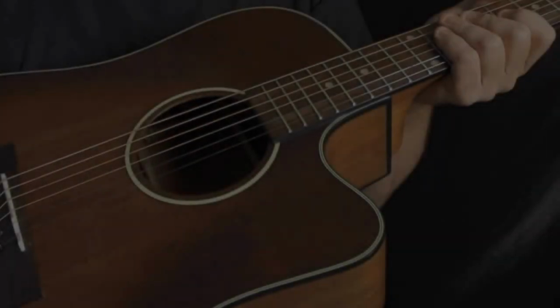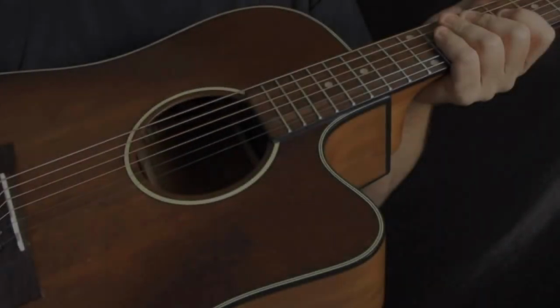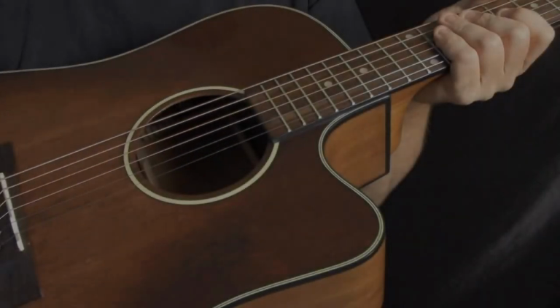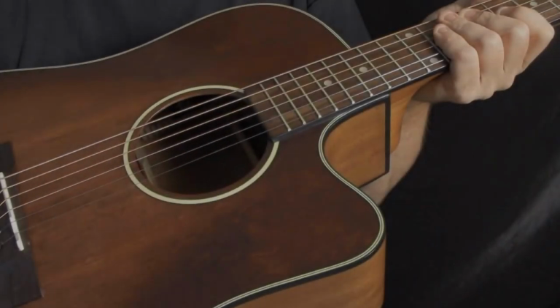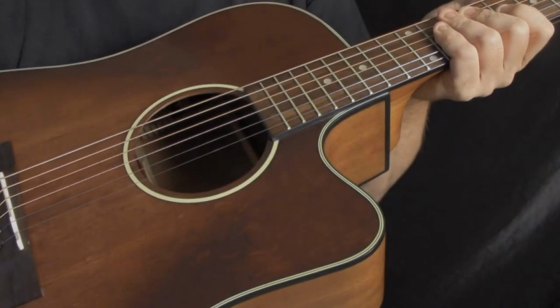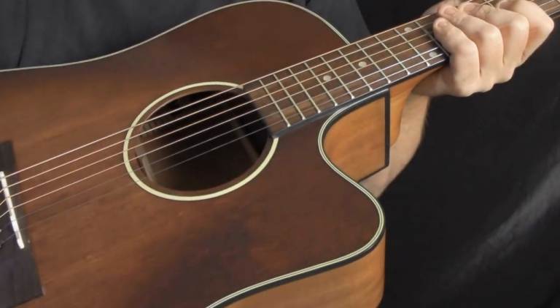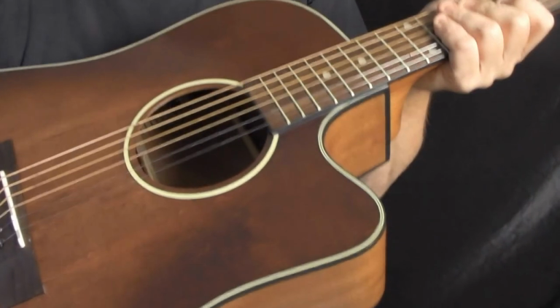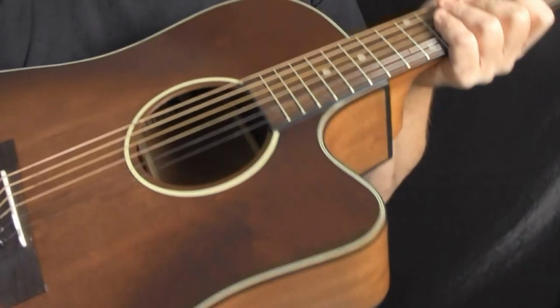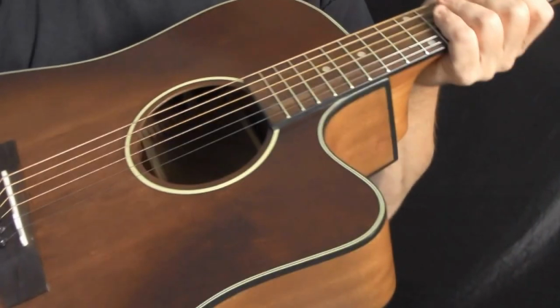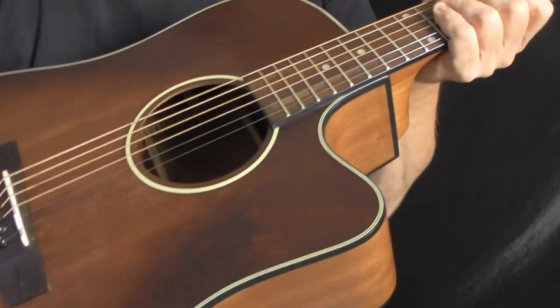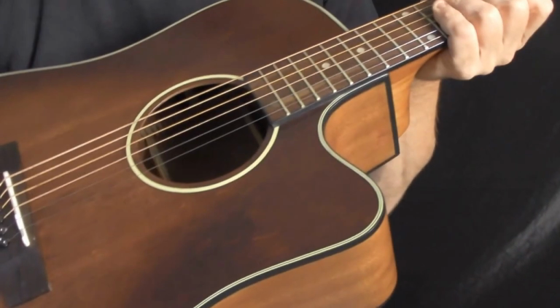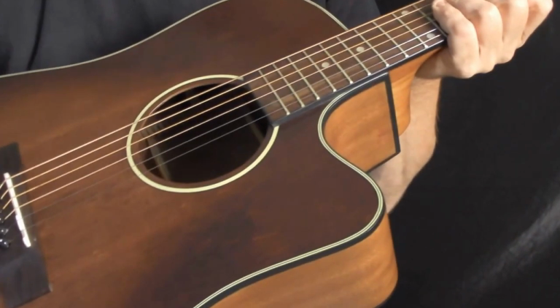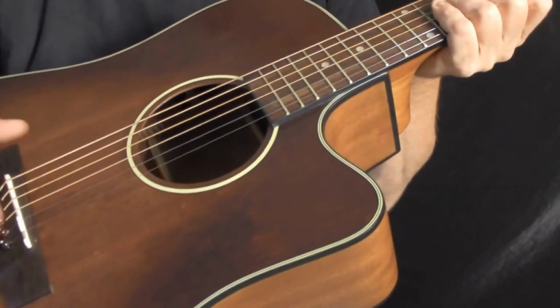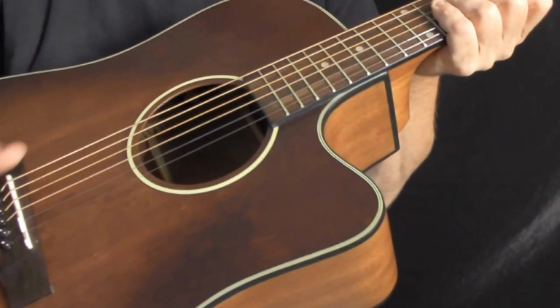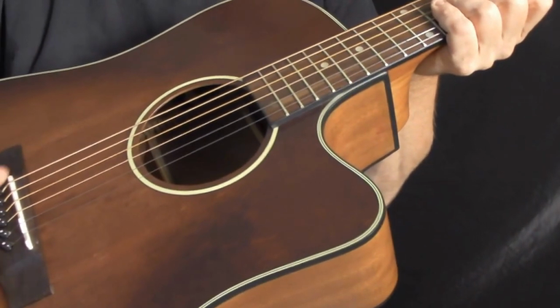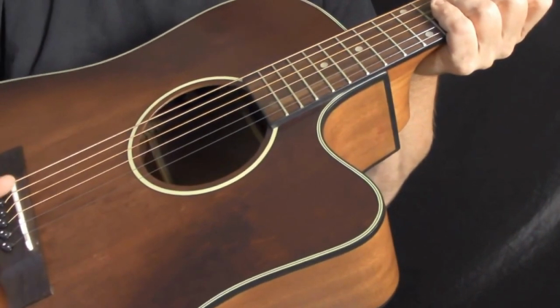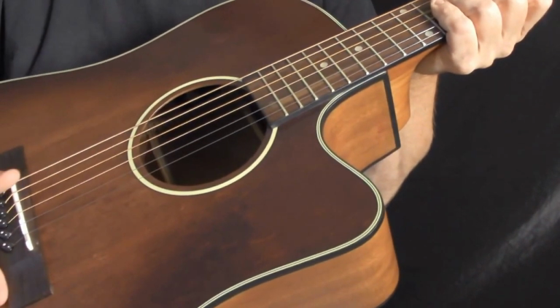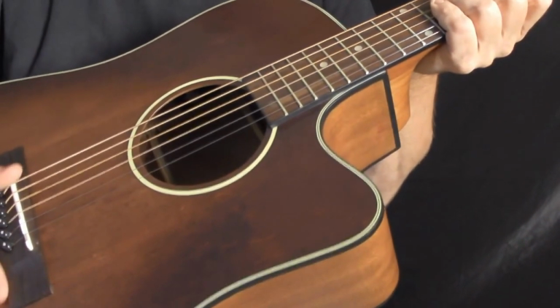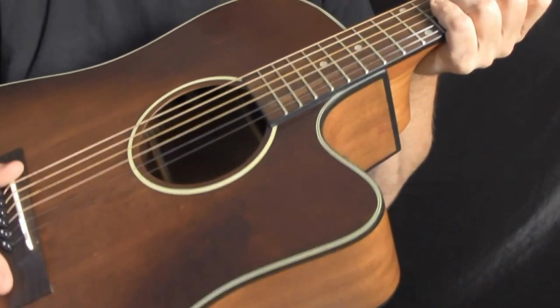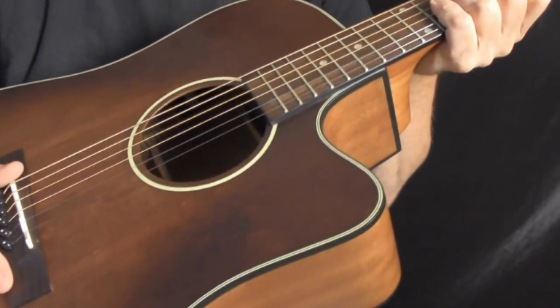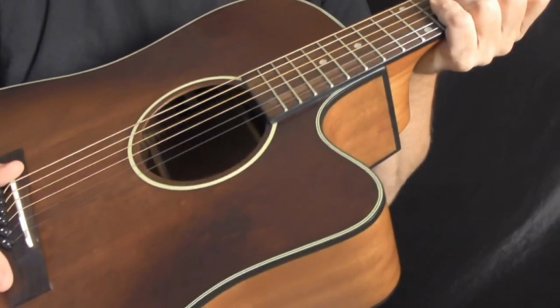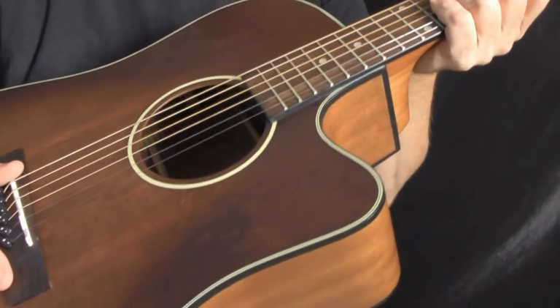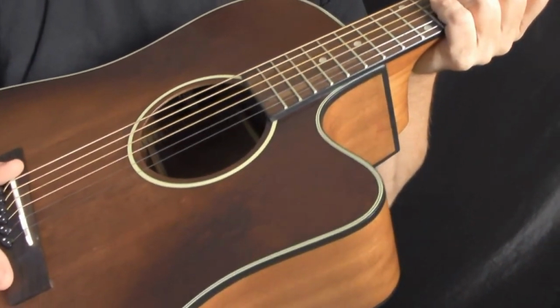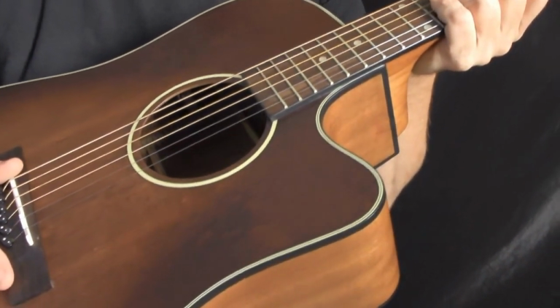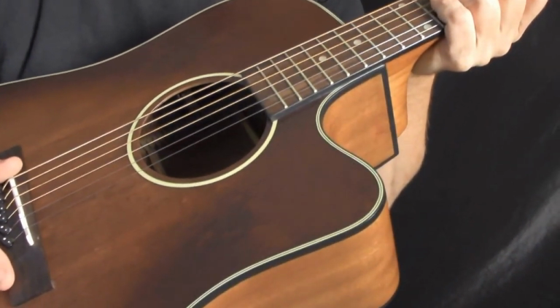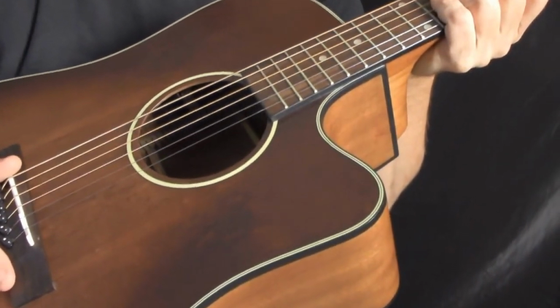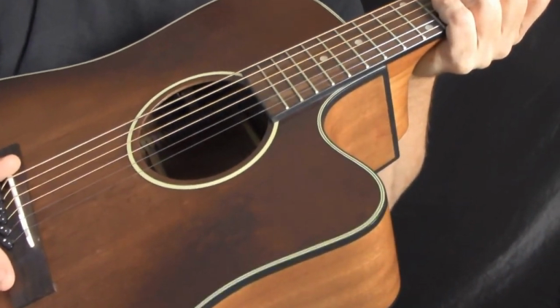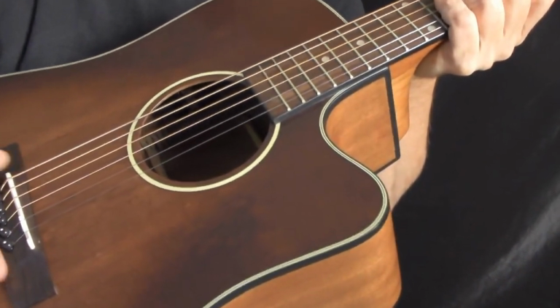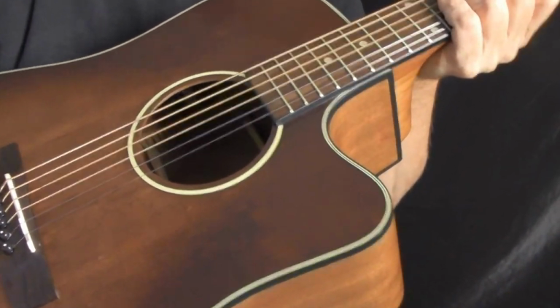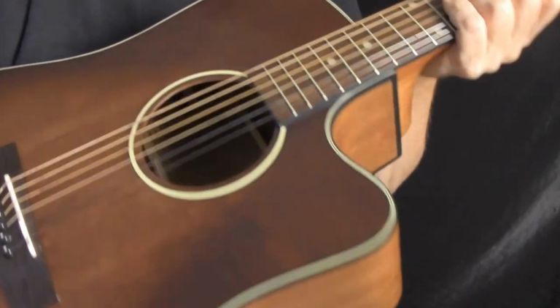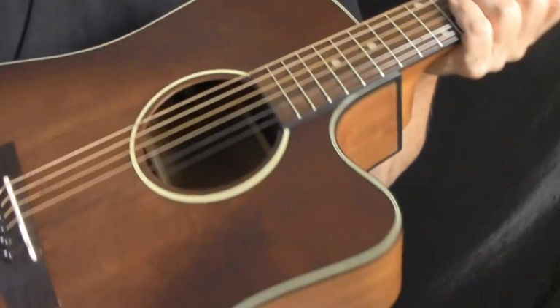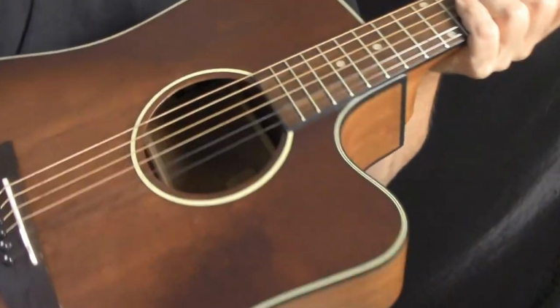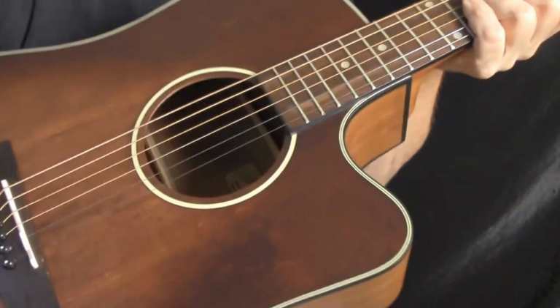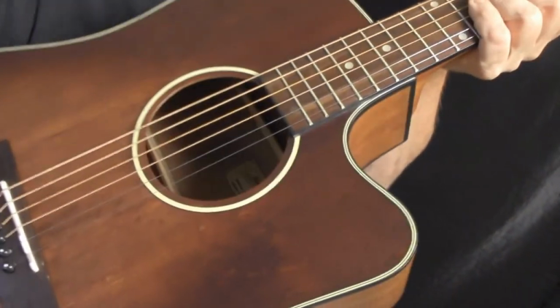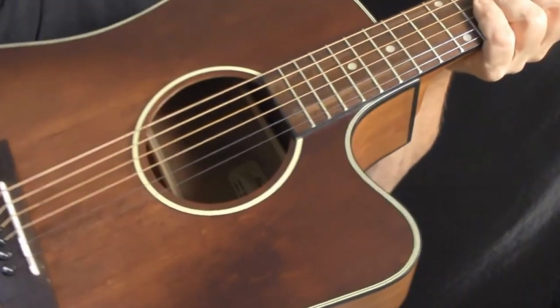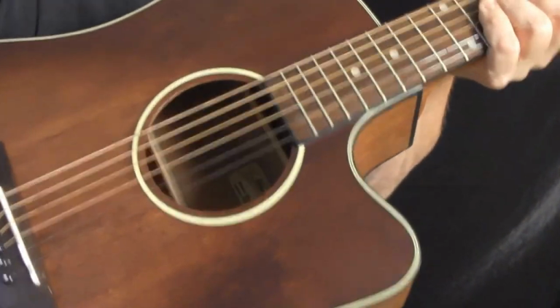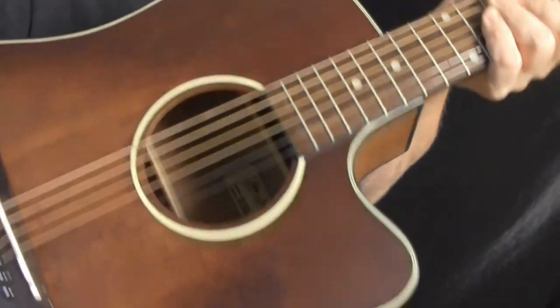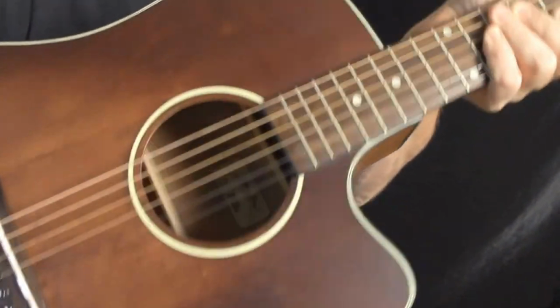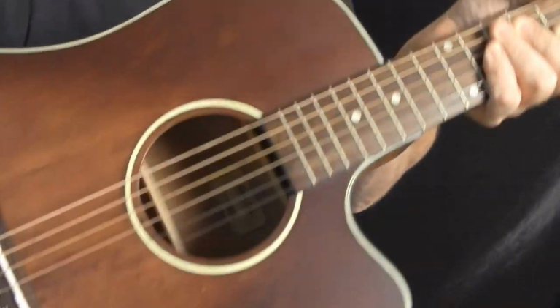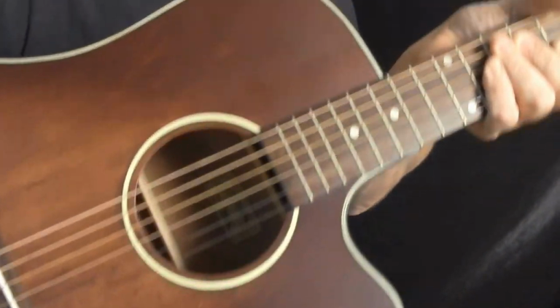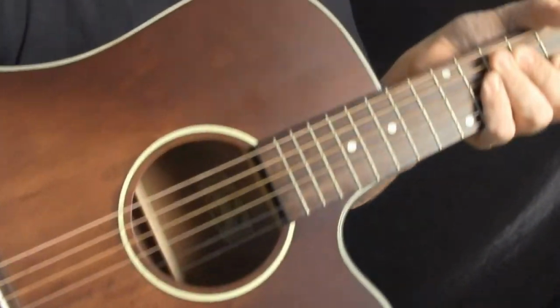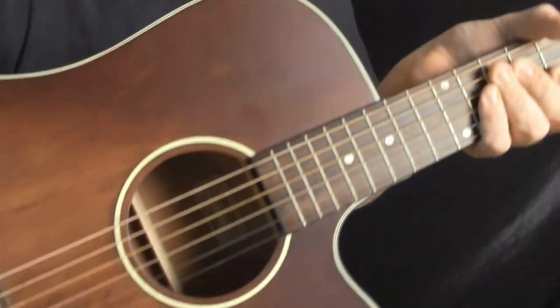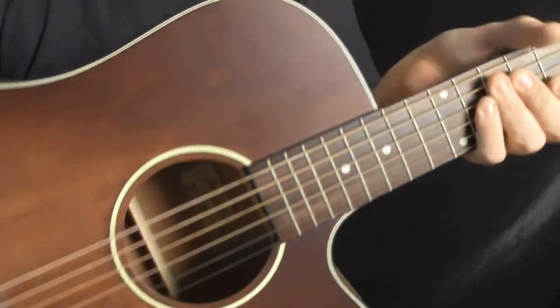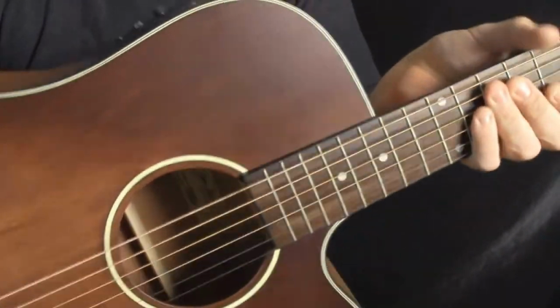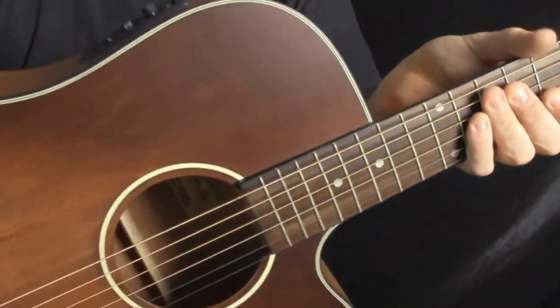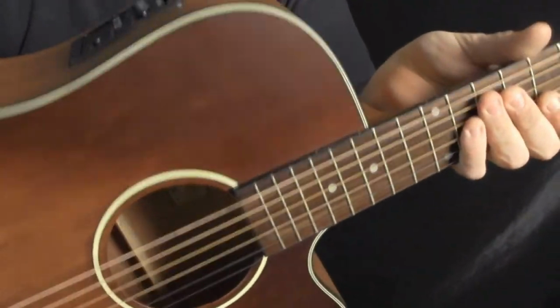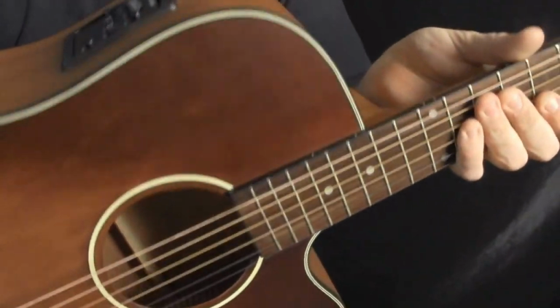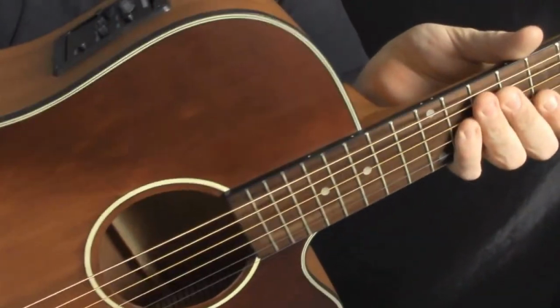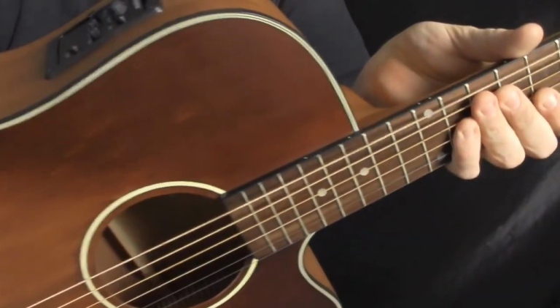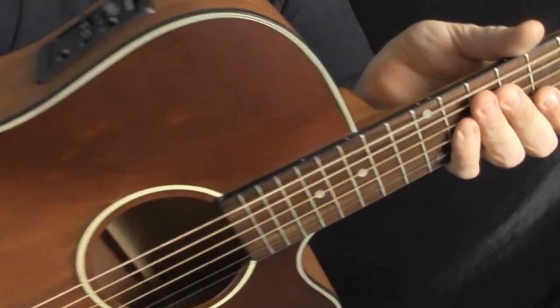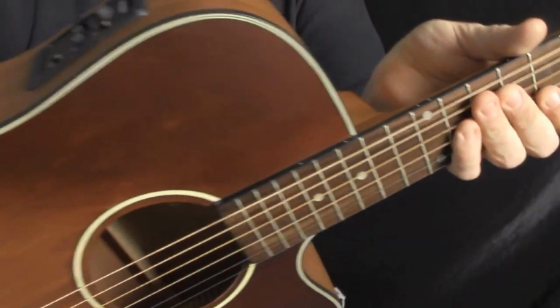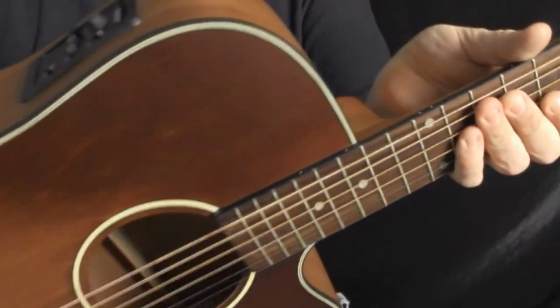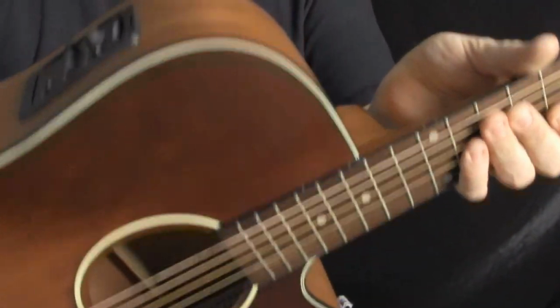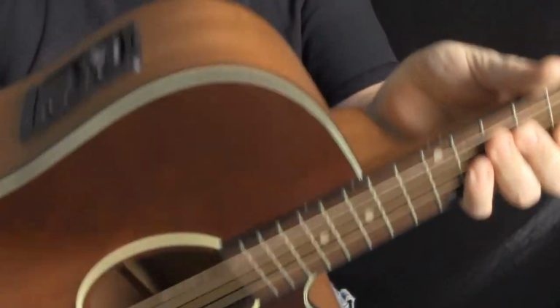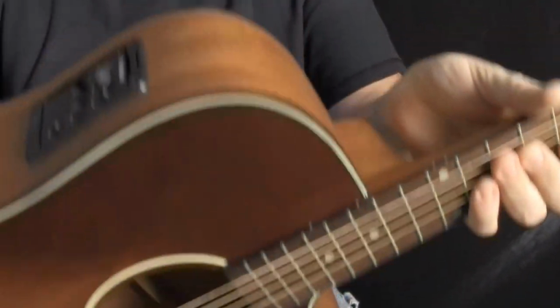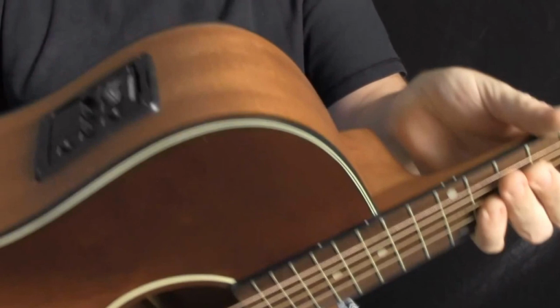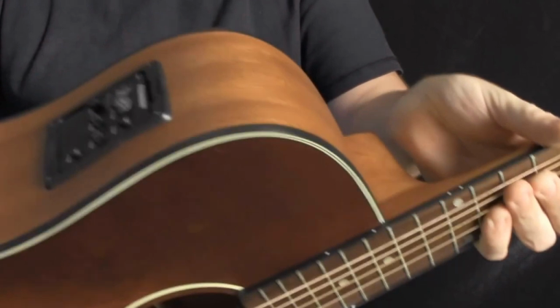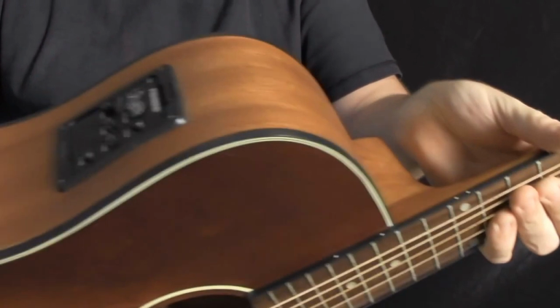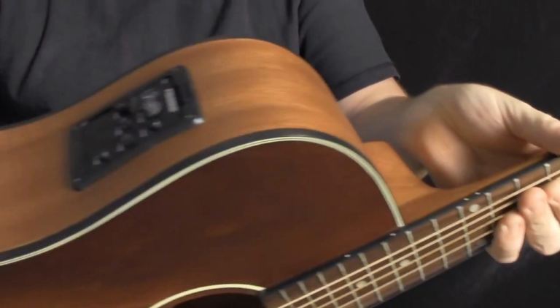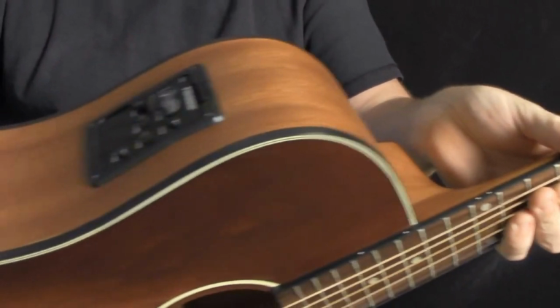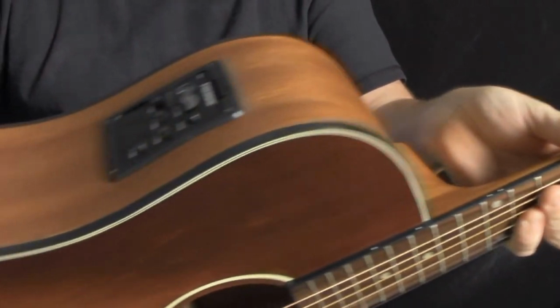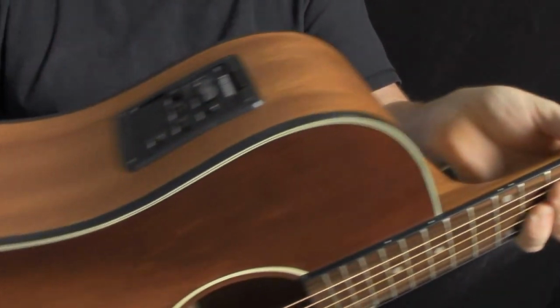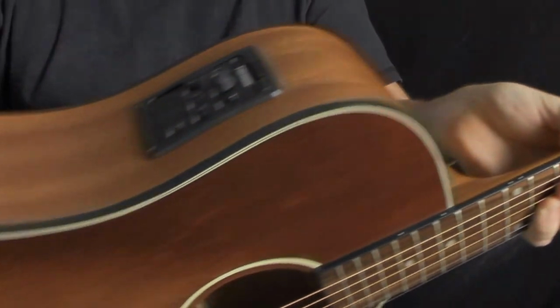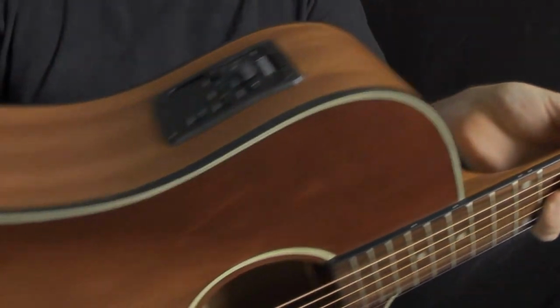And that is the Creekside MDC Acoustic Electric Dreadnought. Get to your local Morgan Monroe dealer today.